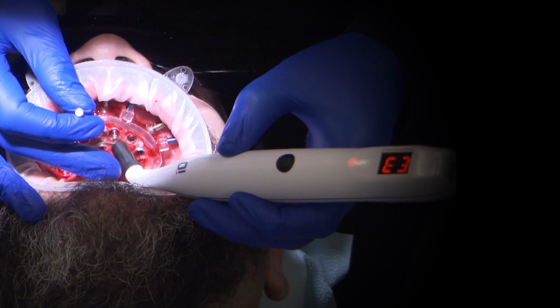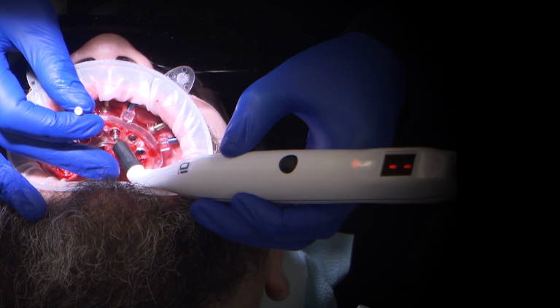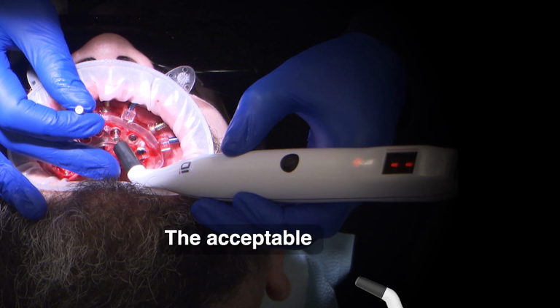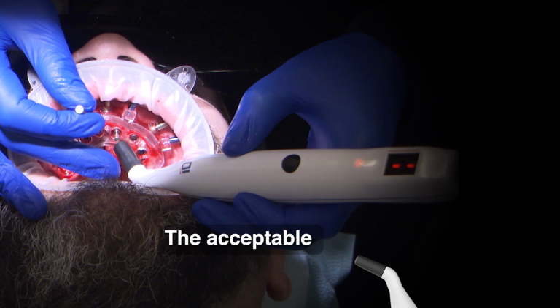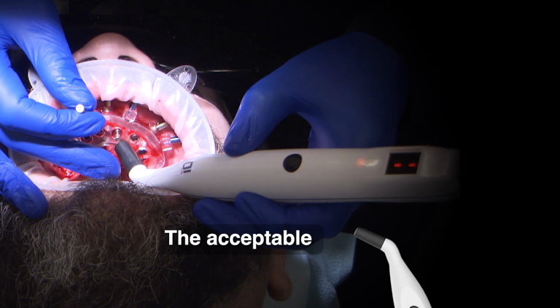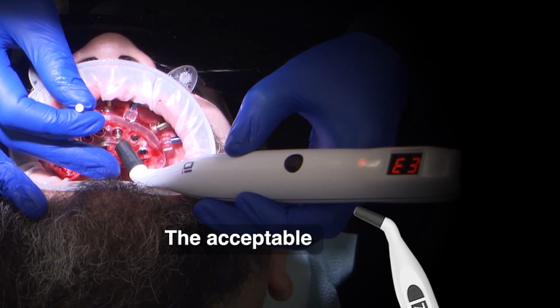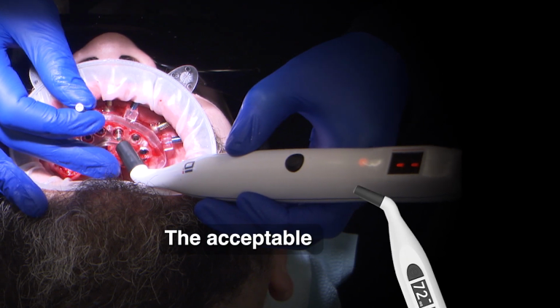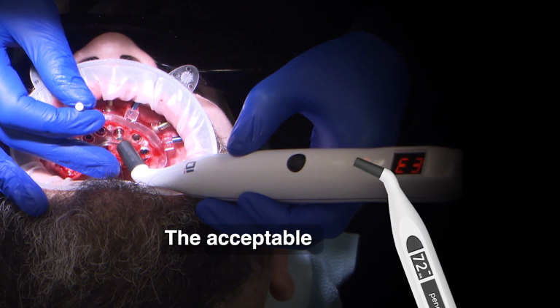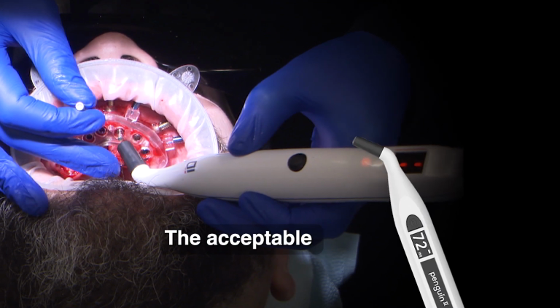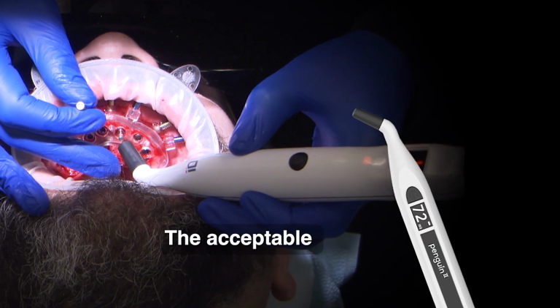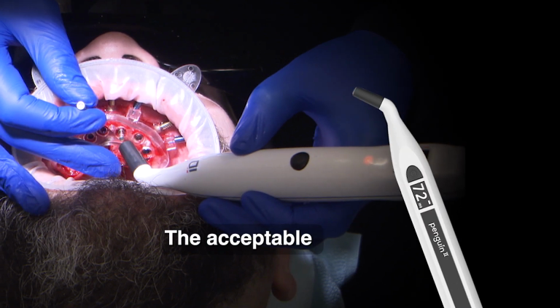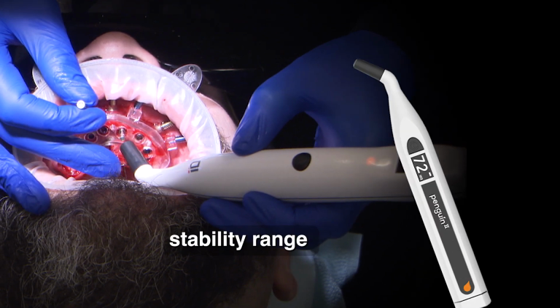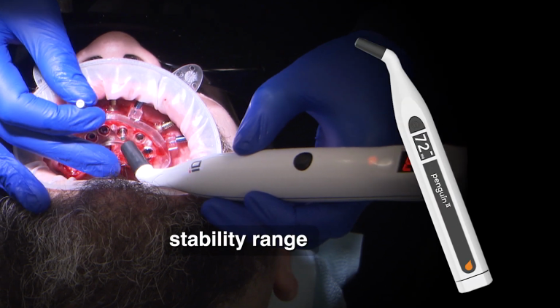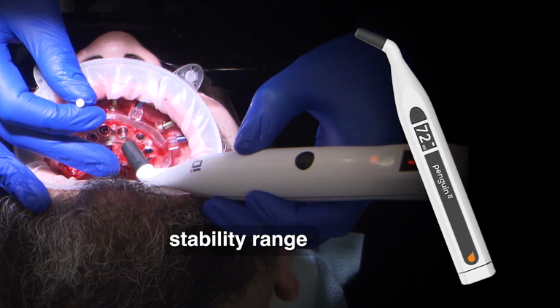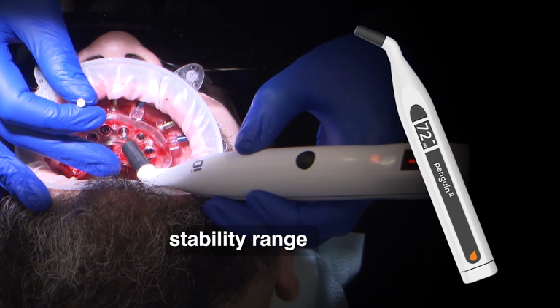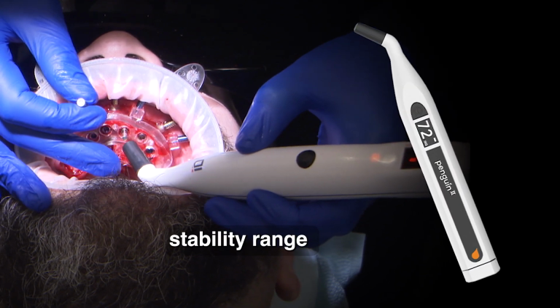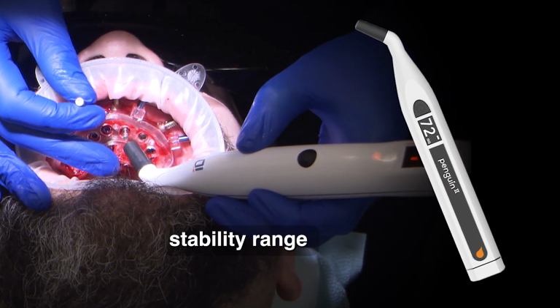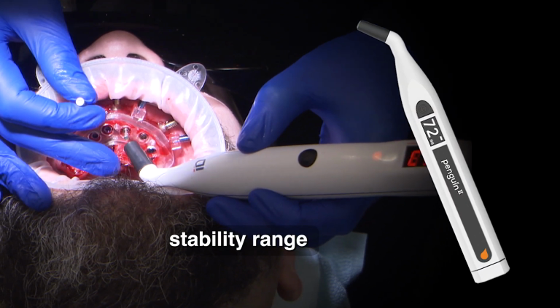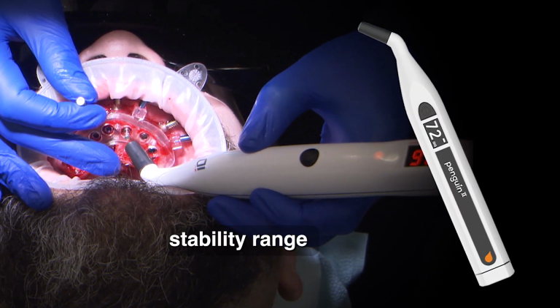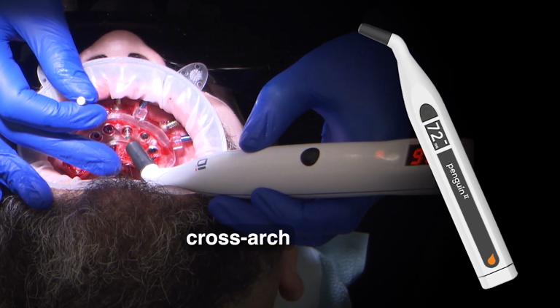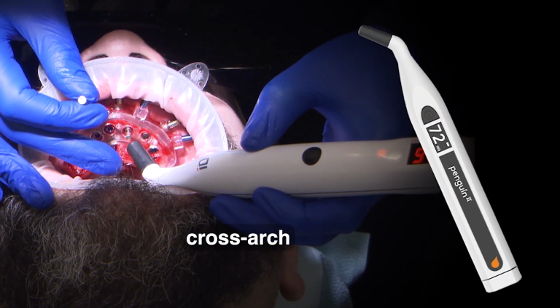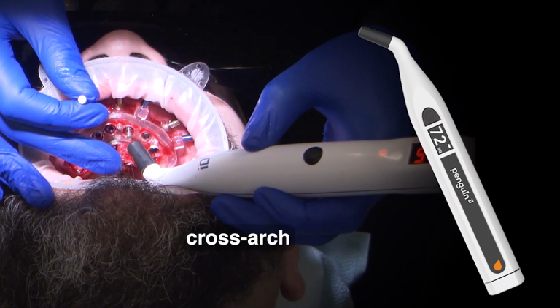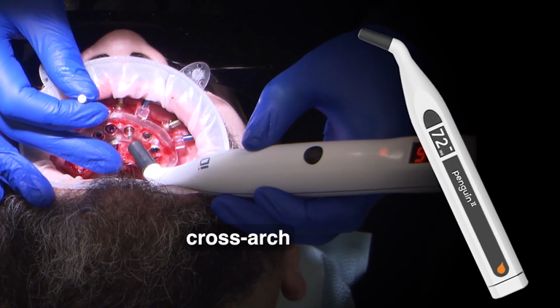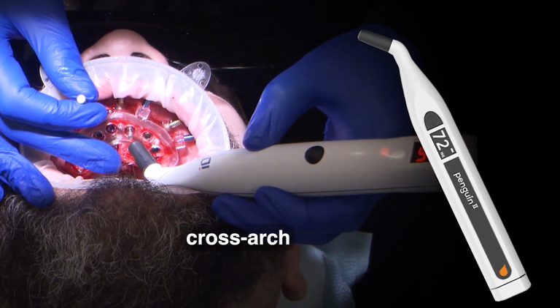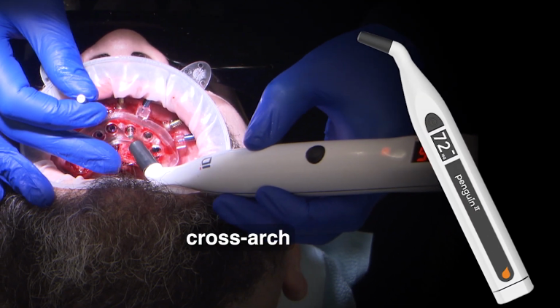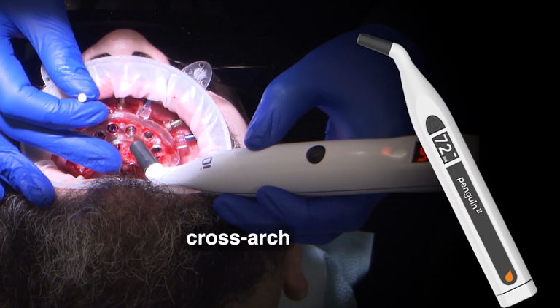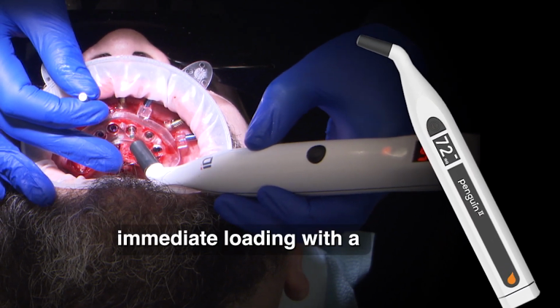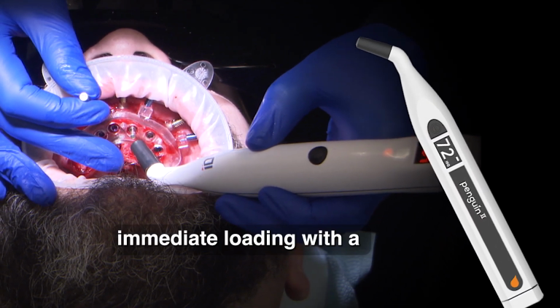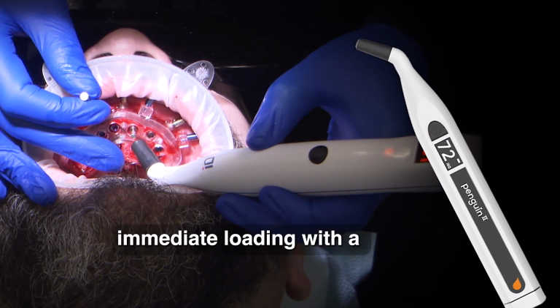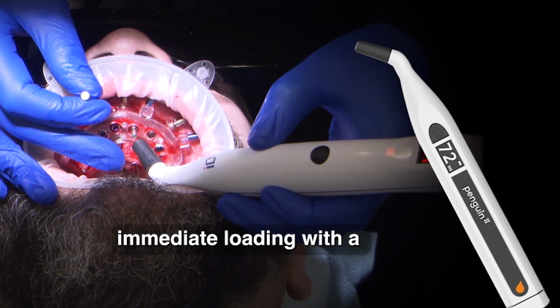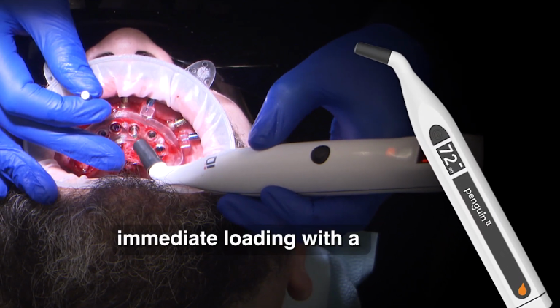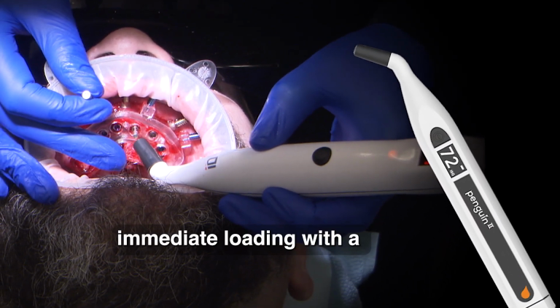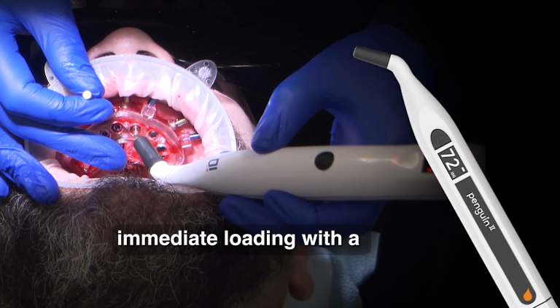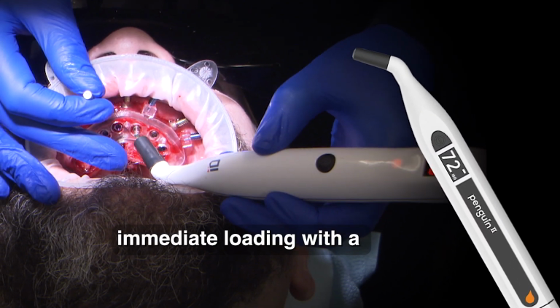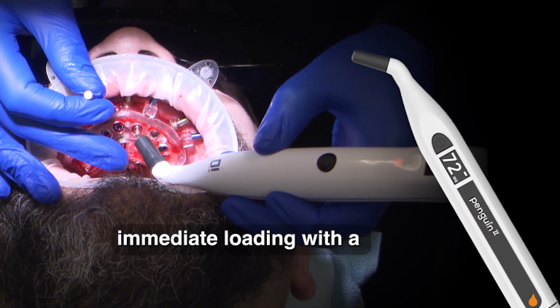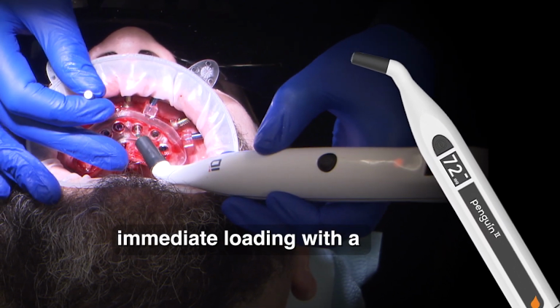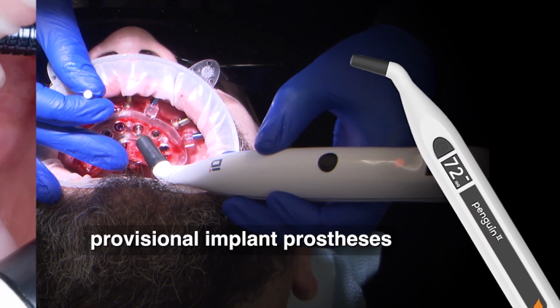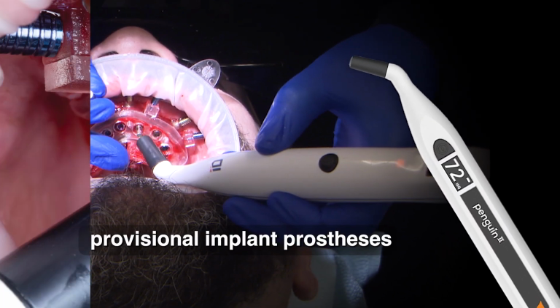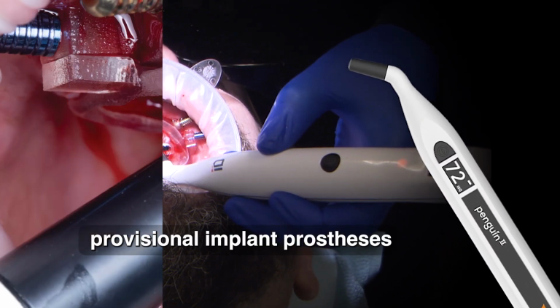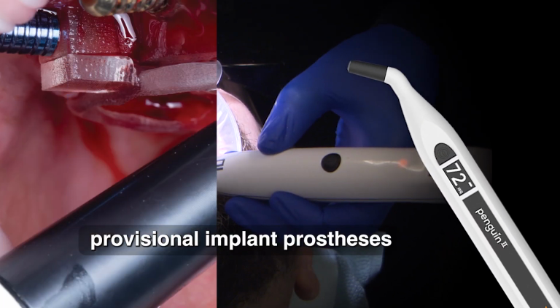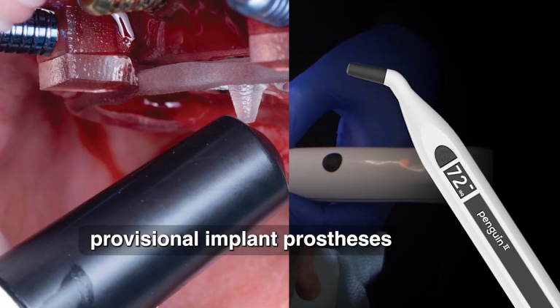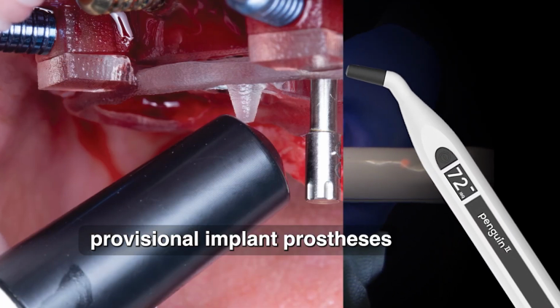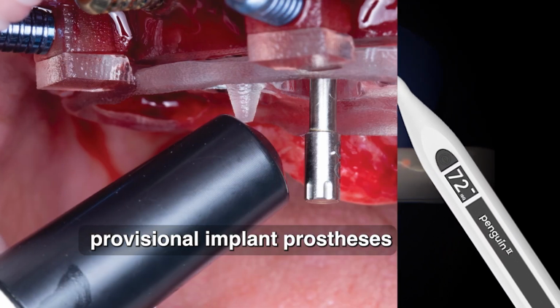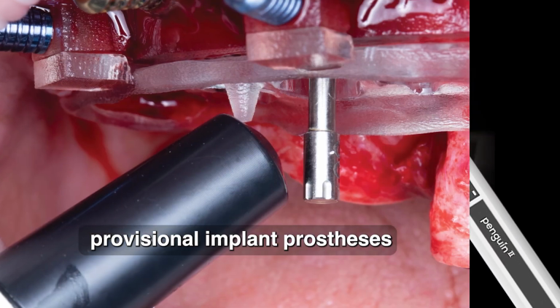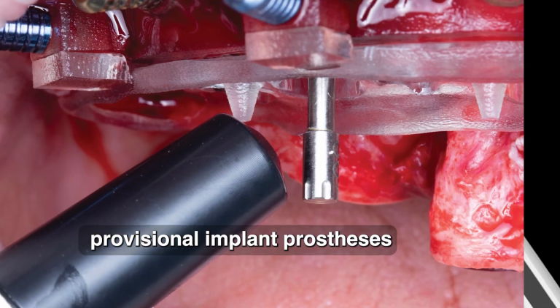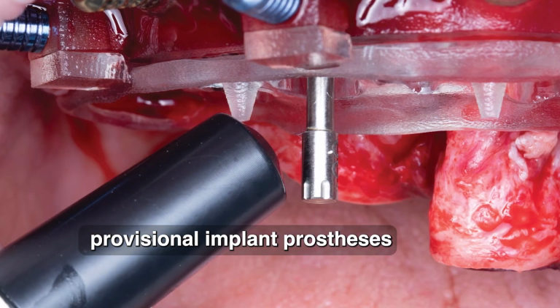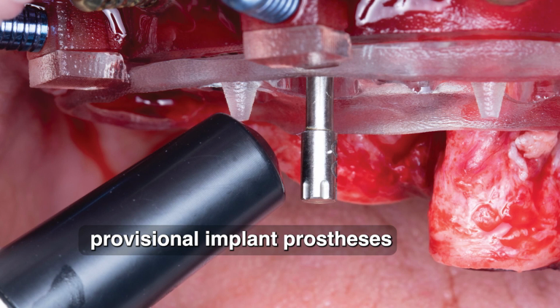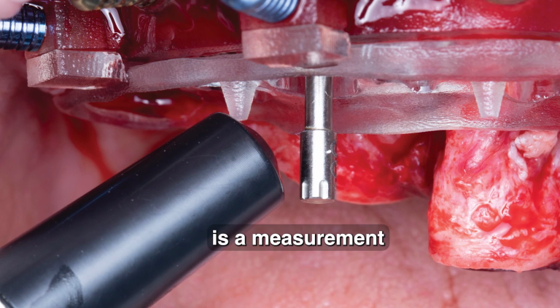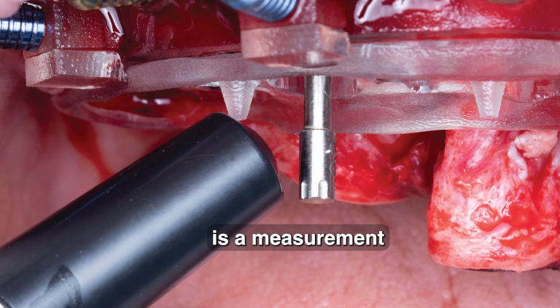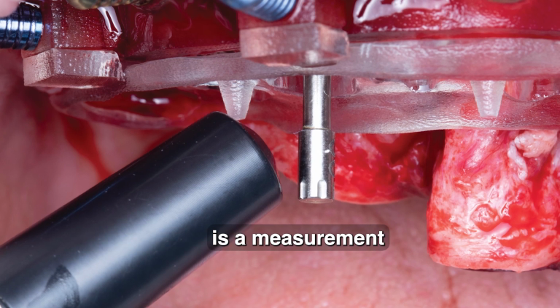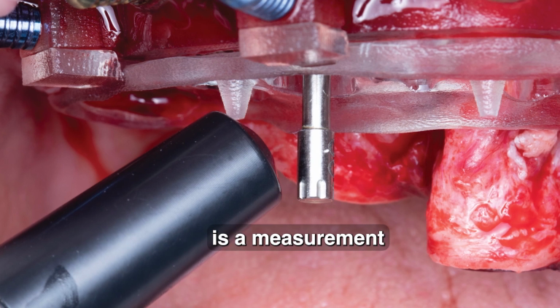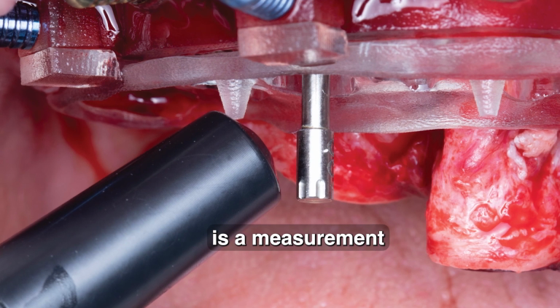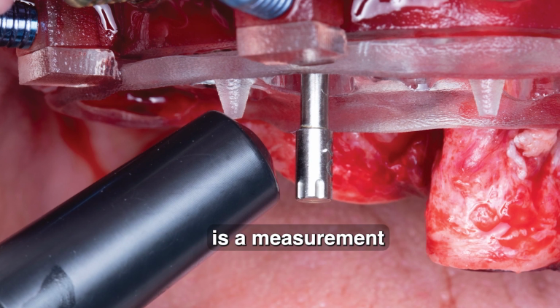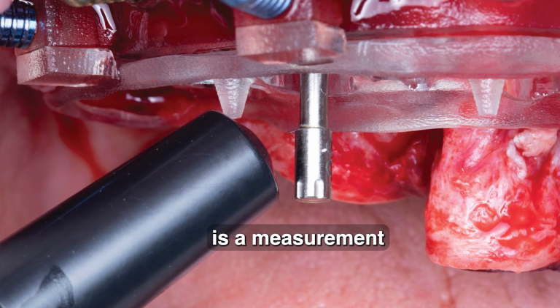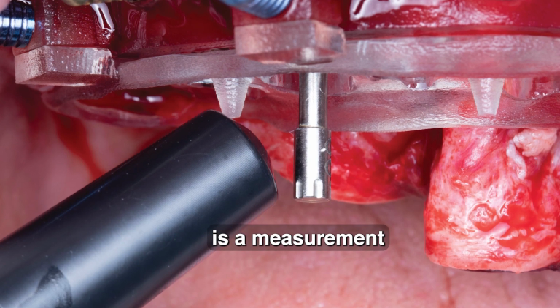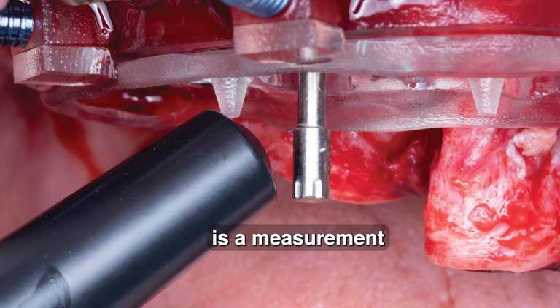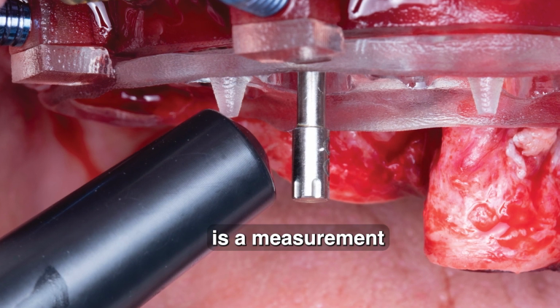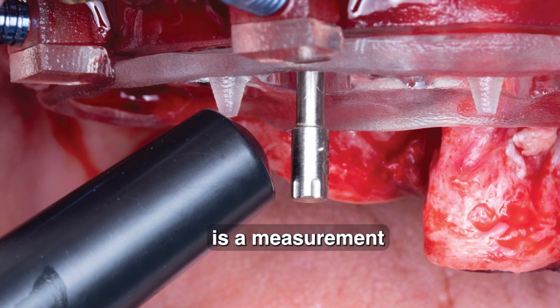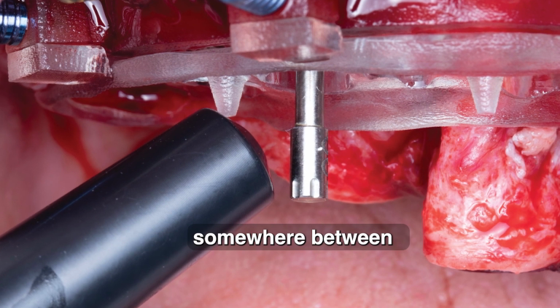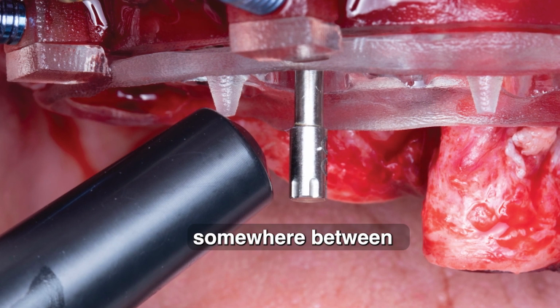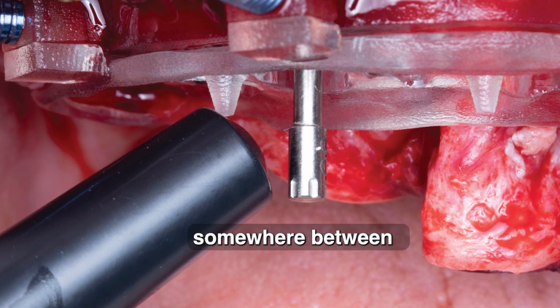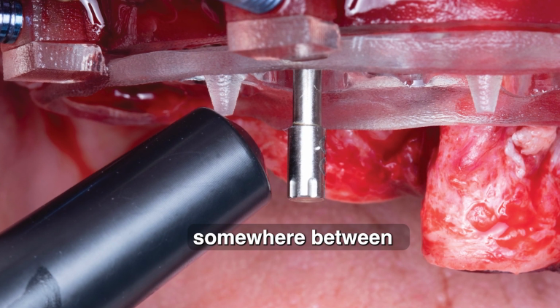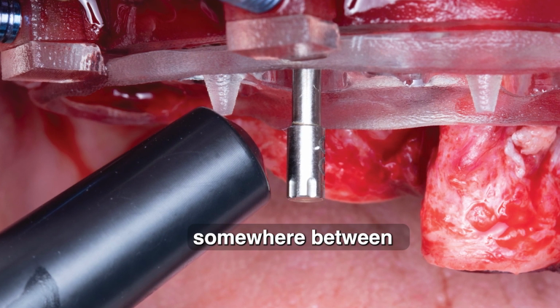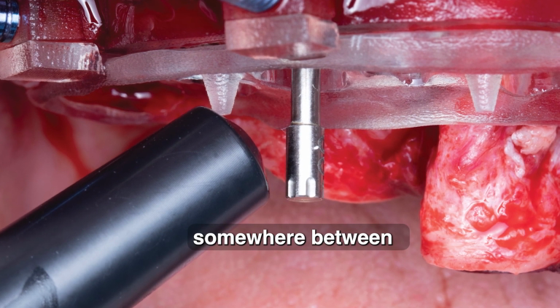The acceptable stability range for cross-arch immediate loading with a provisional implant prosthesis is a measurement somewhere between 55 and 85.